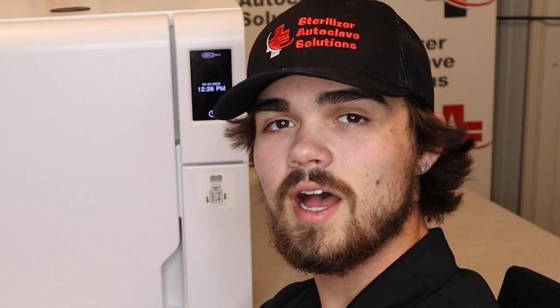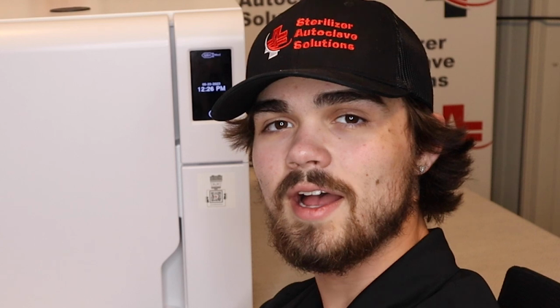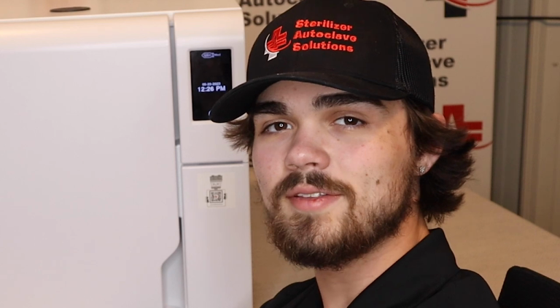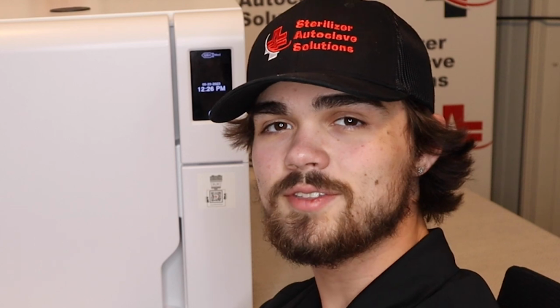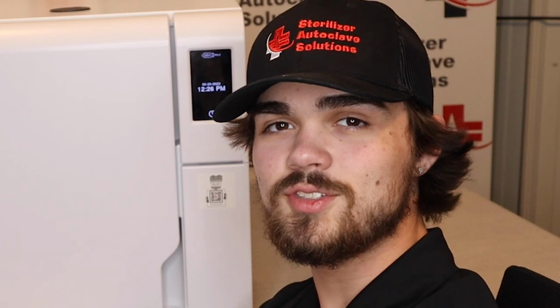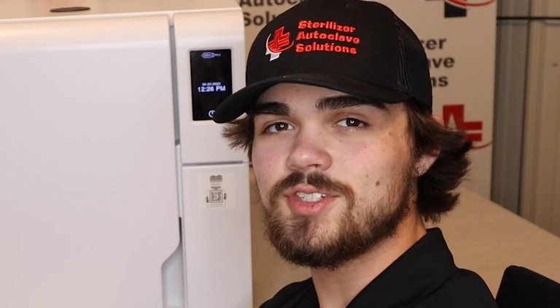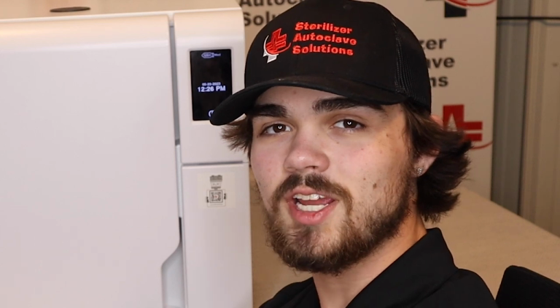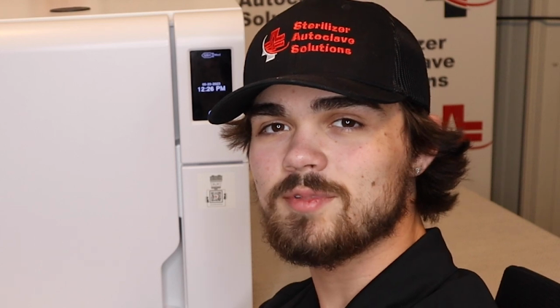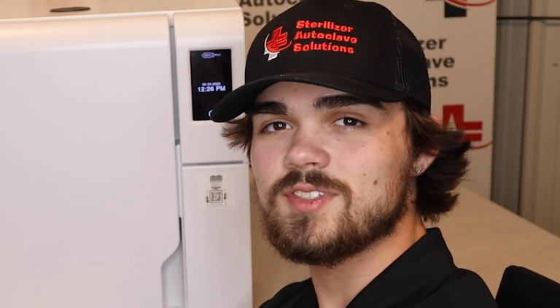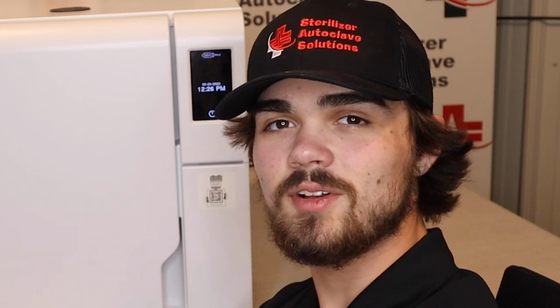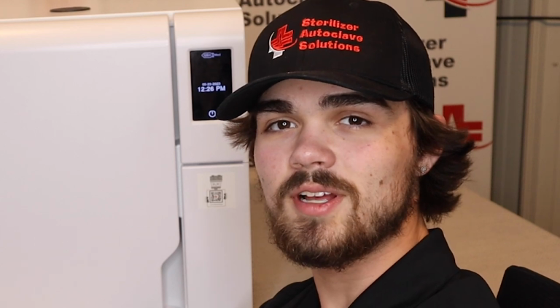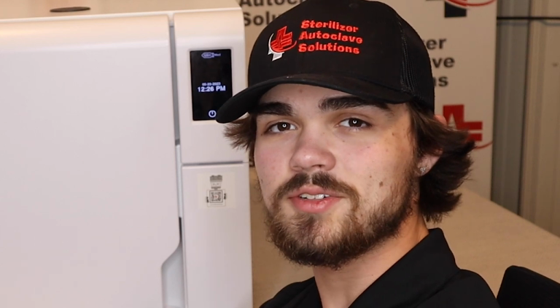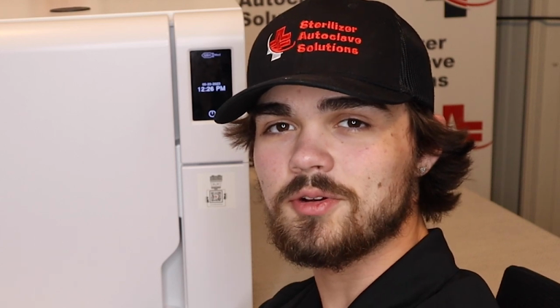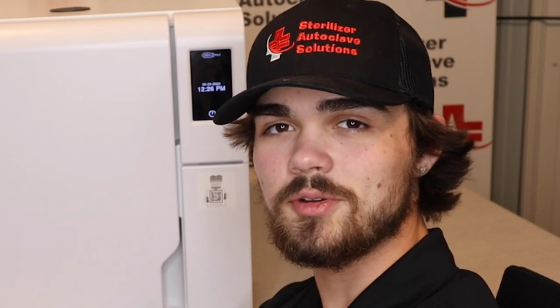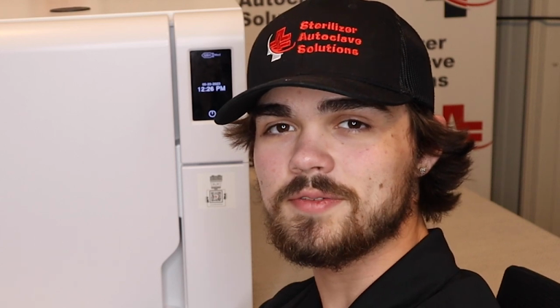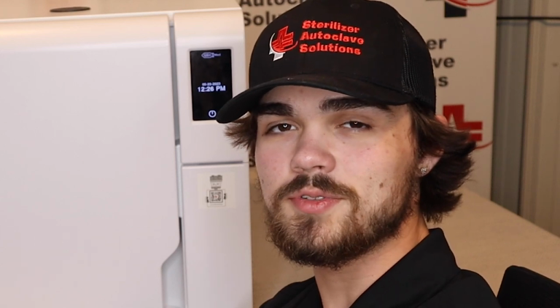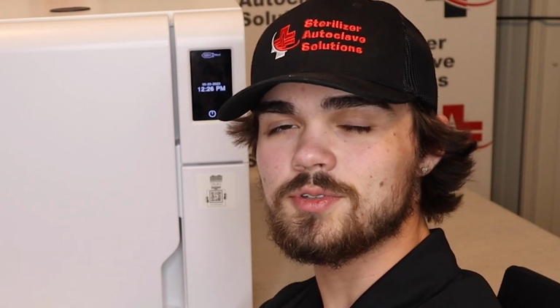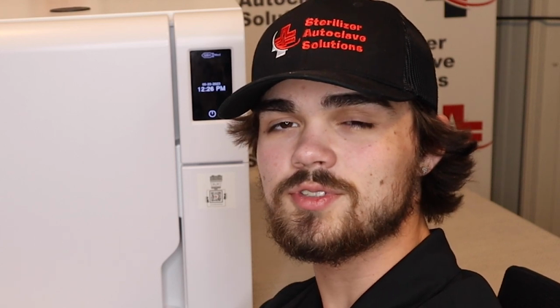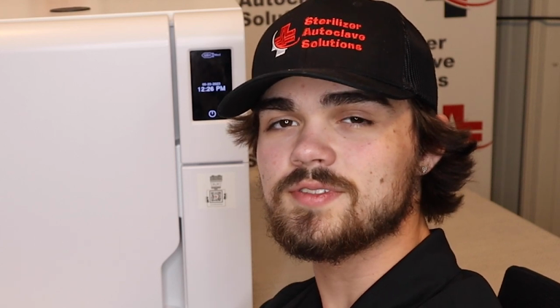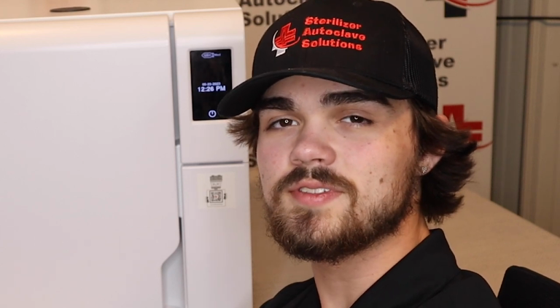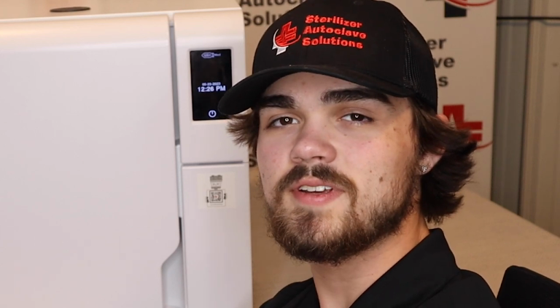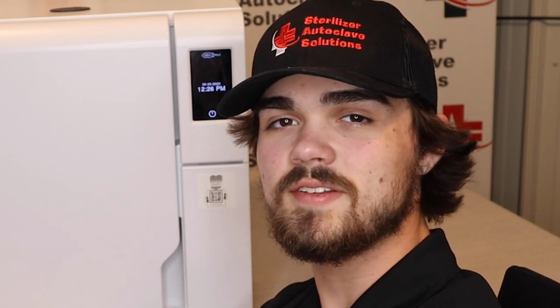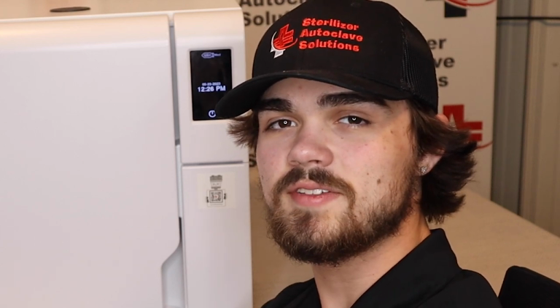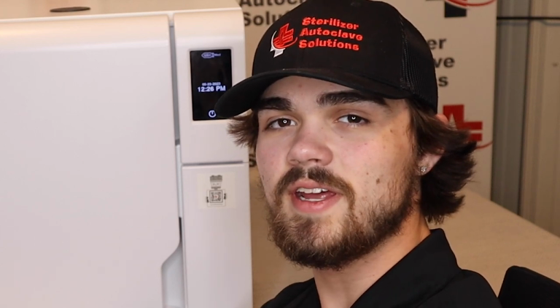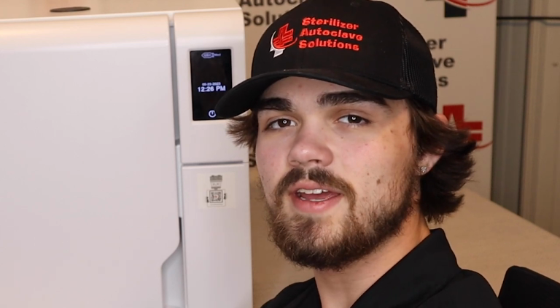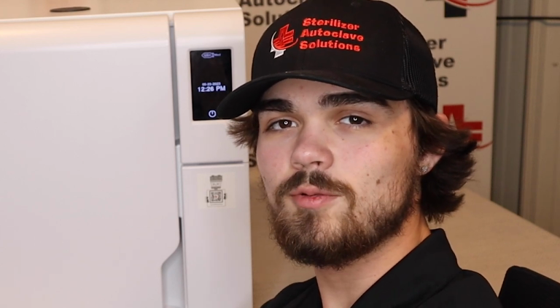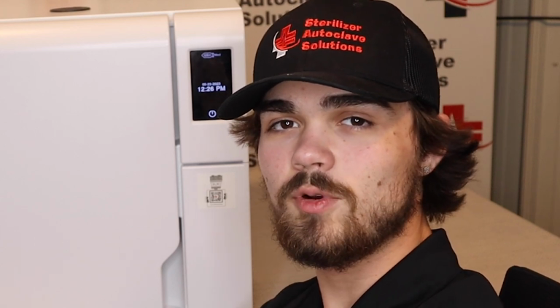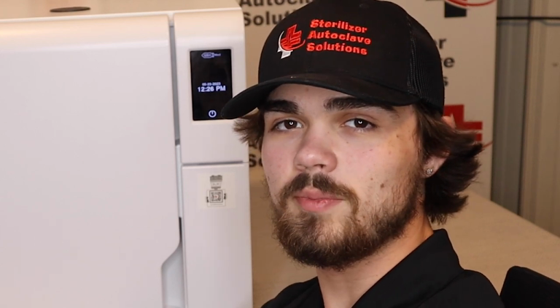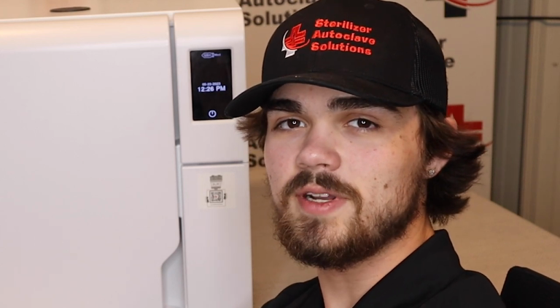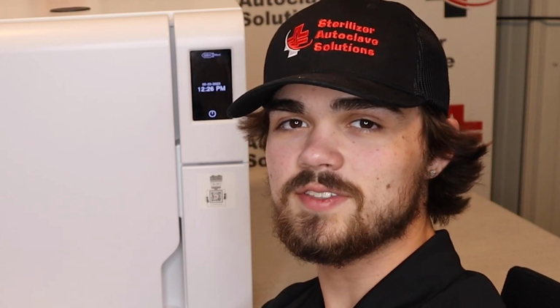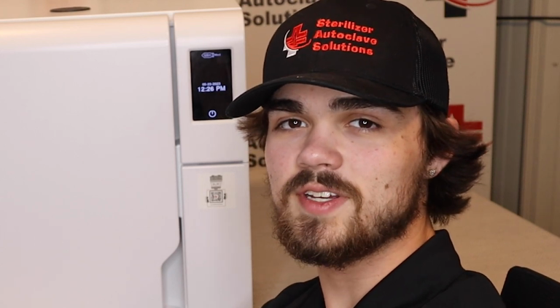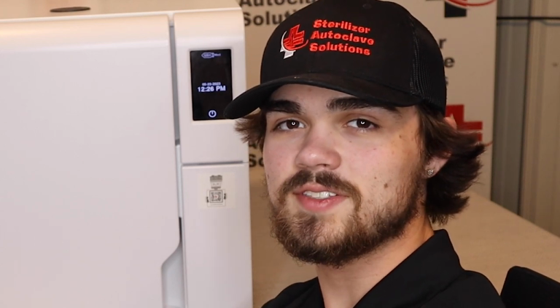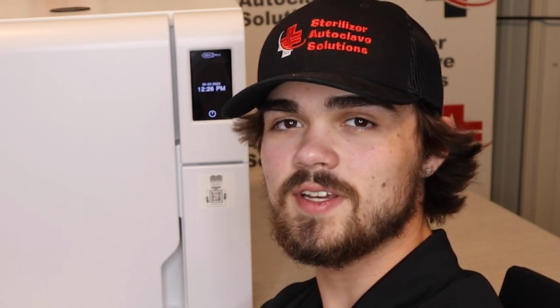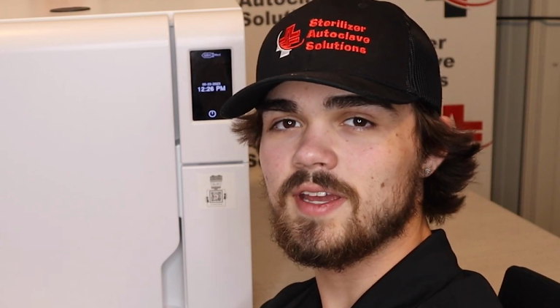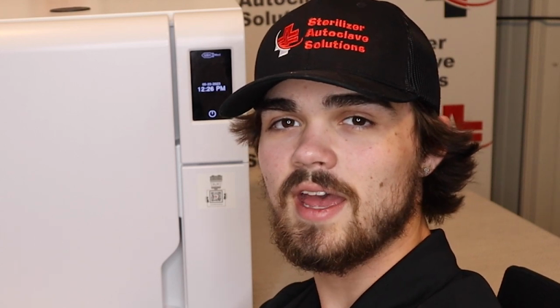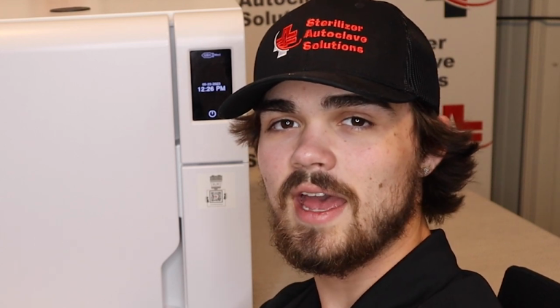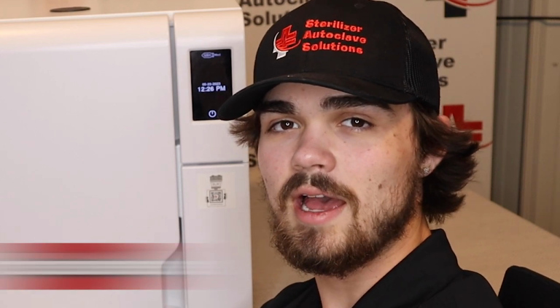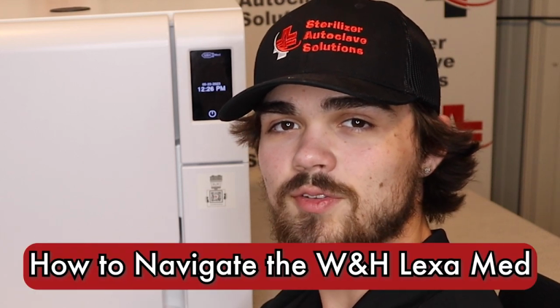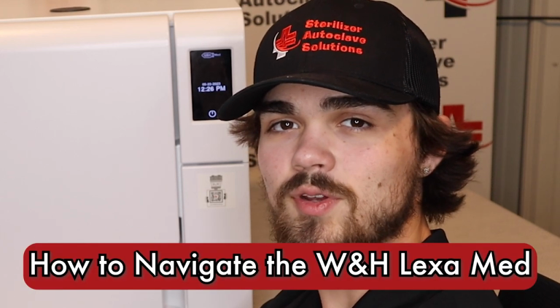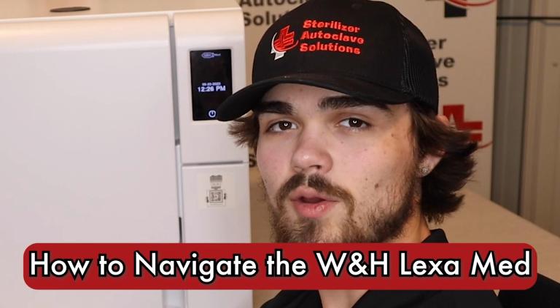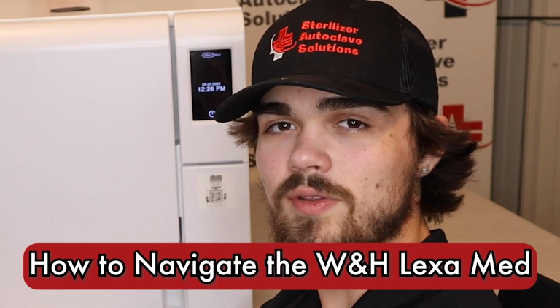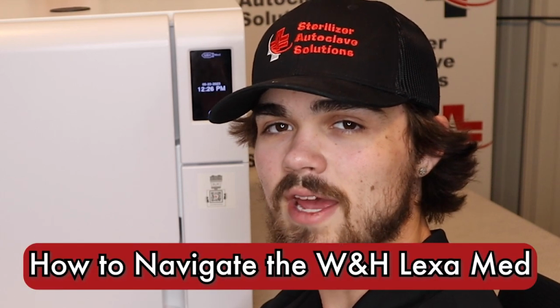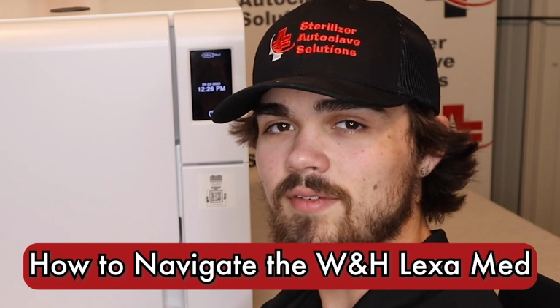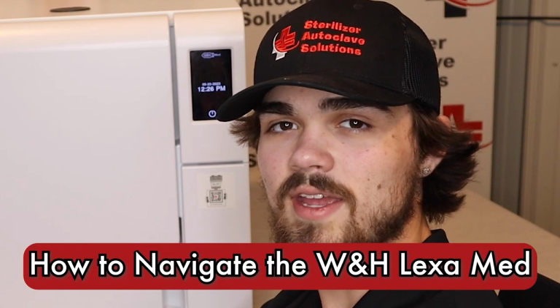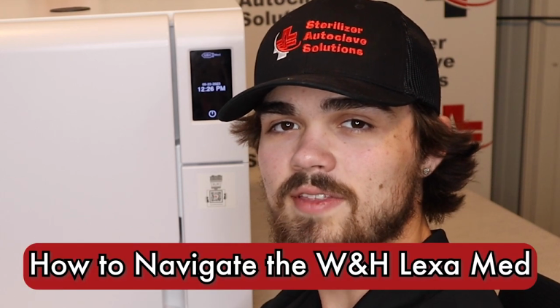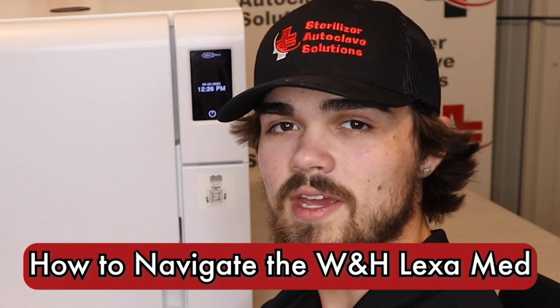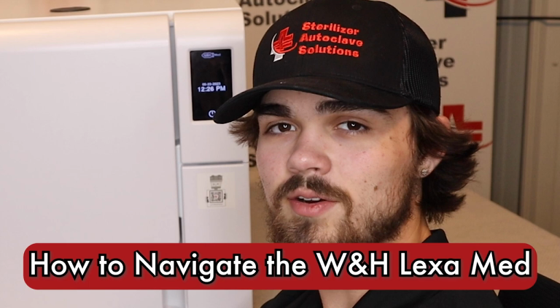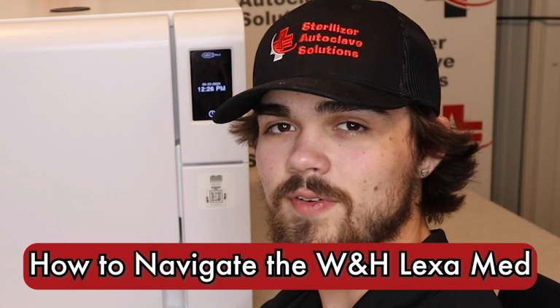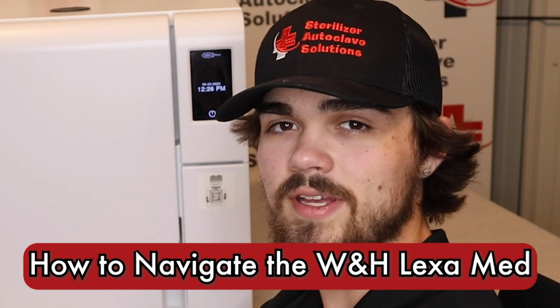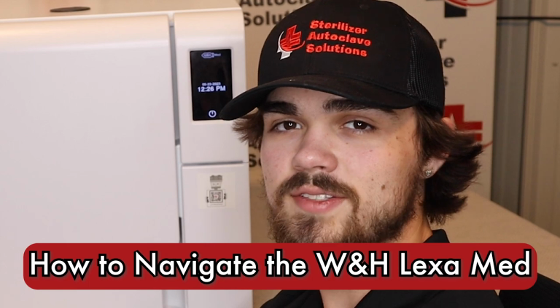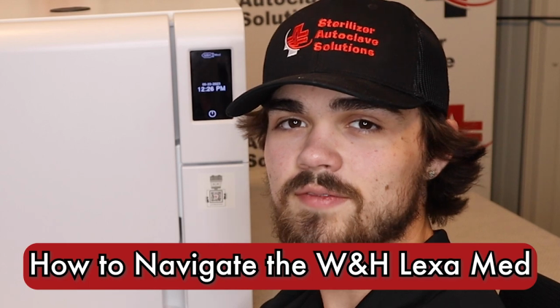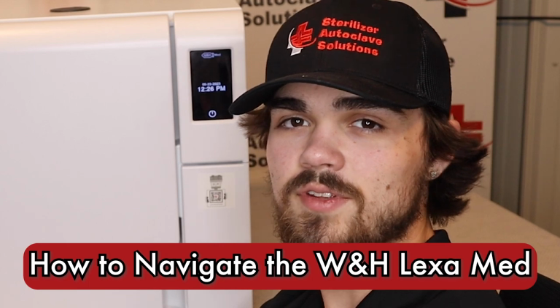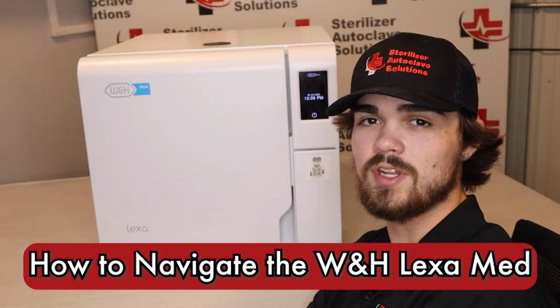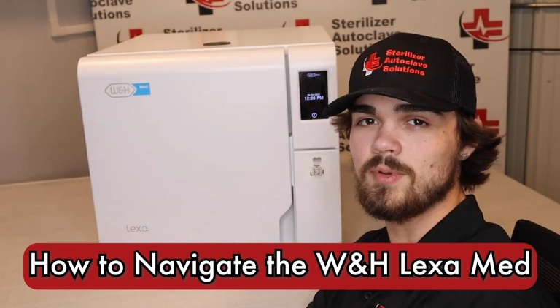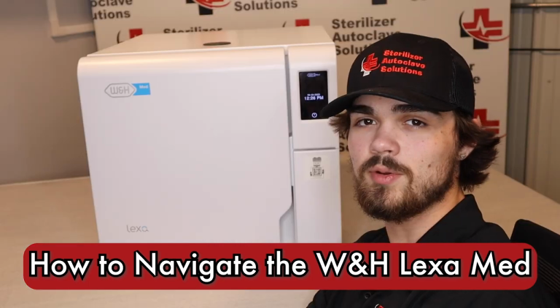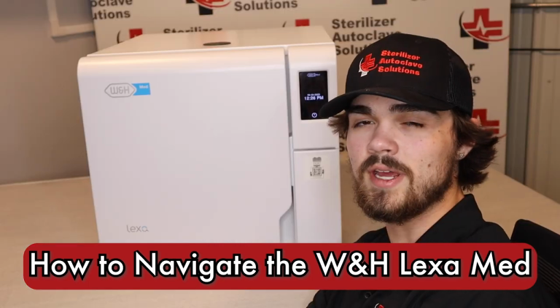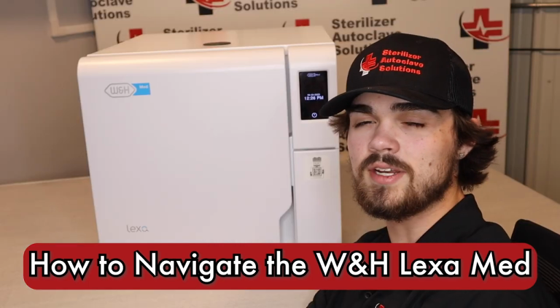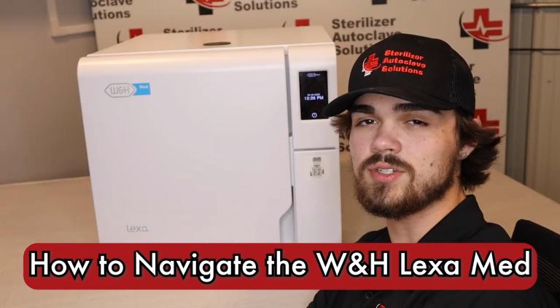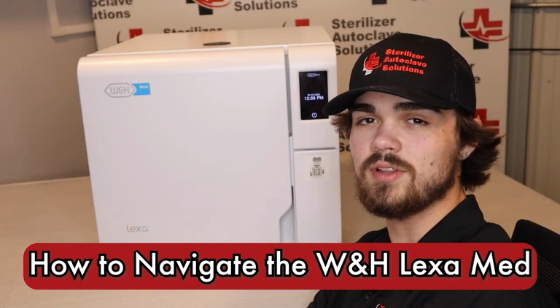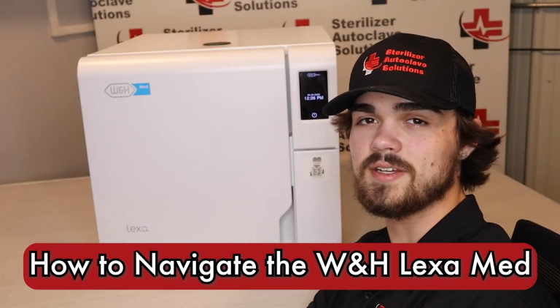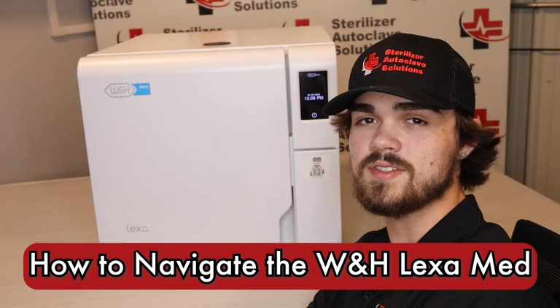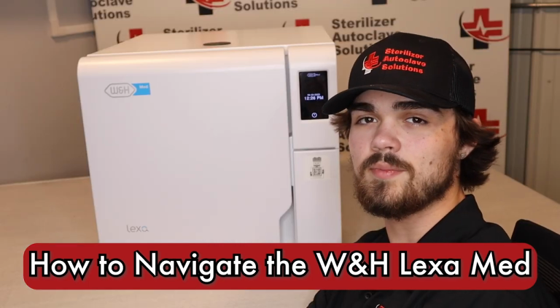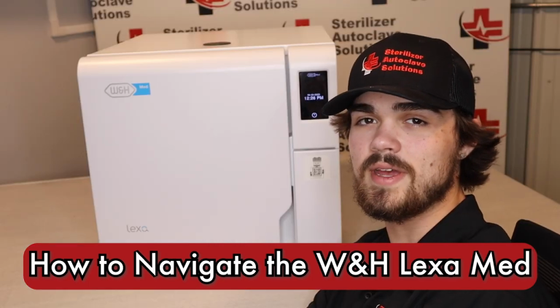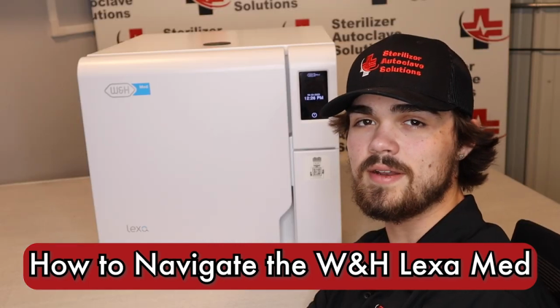Hi, this is Jacob with Sterilizer Autoclave Solutions, and today we're going to be discussing how to navigate the interface of the W&H Lexa Med.